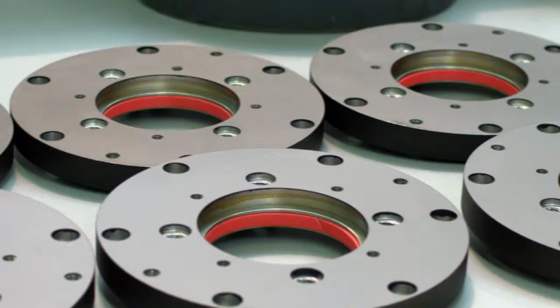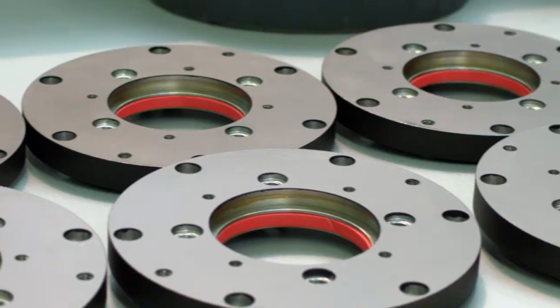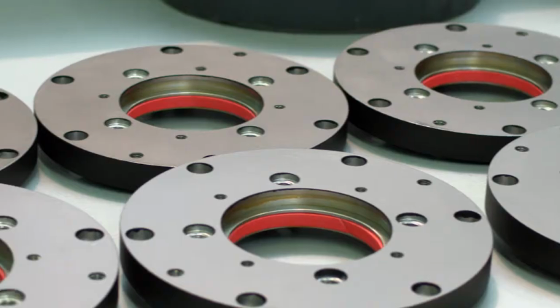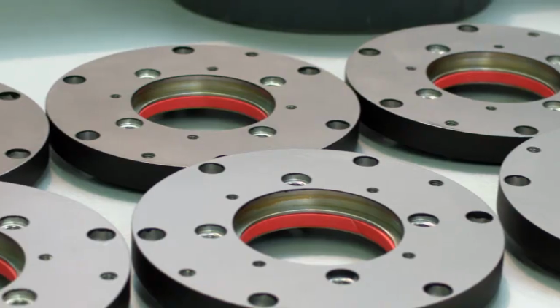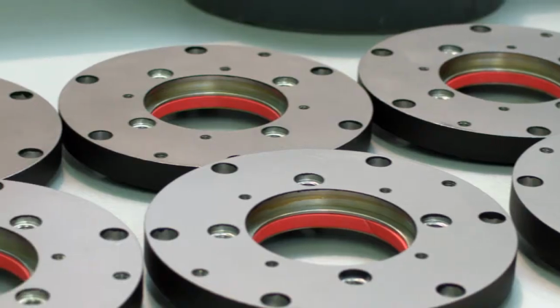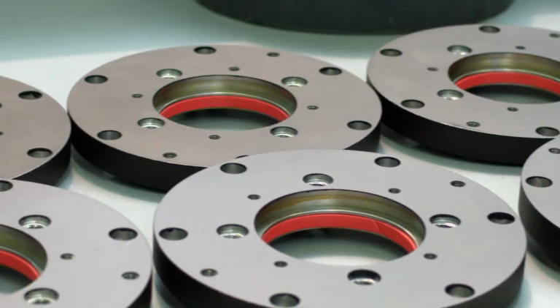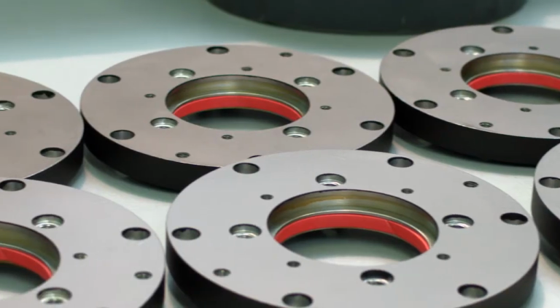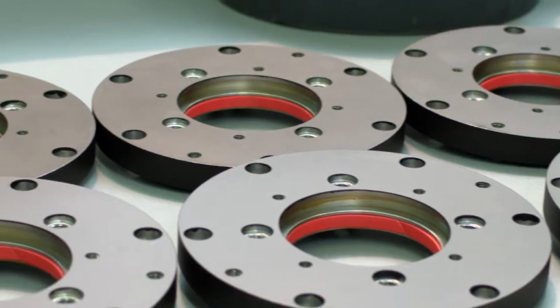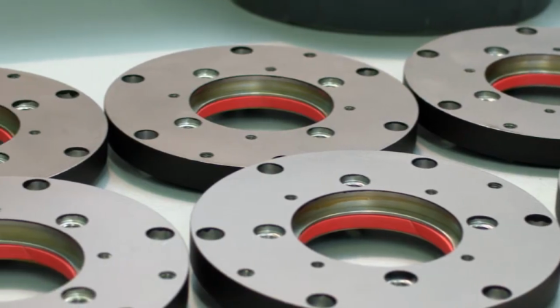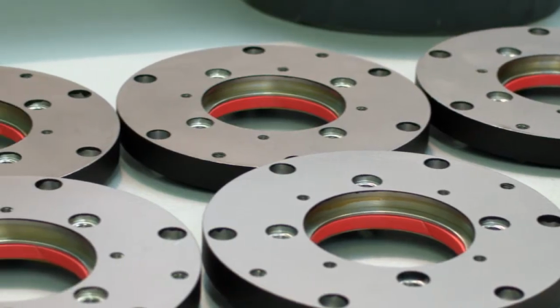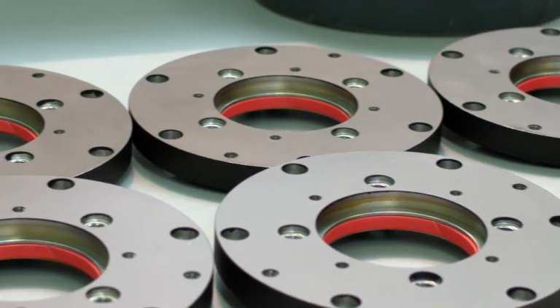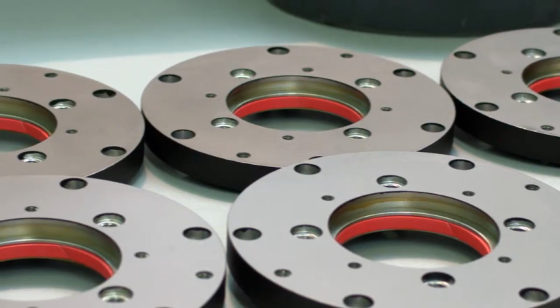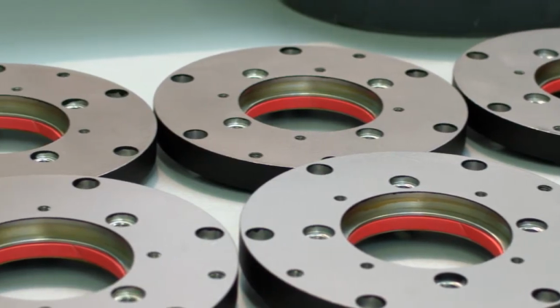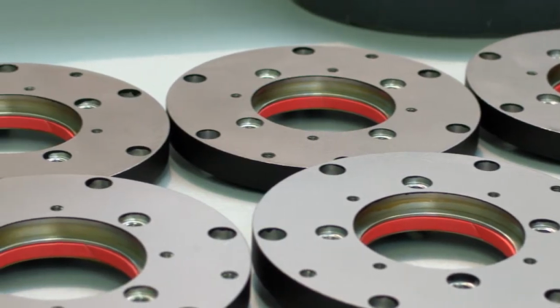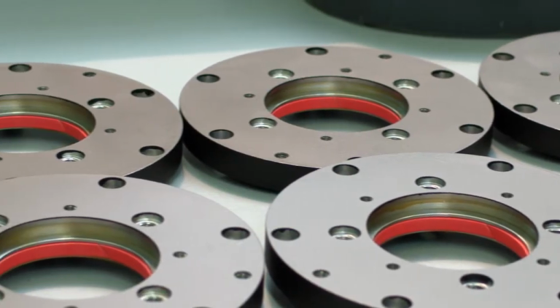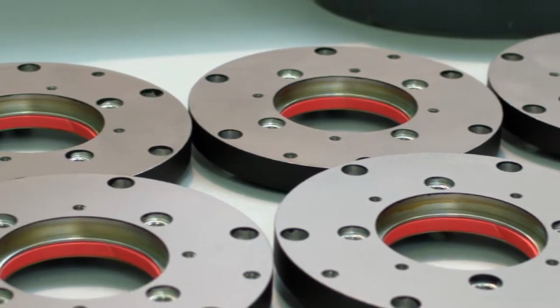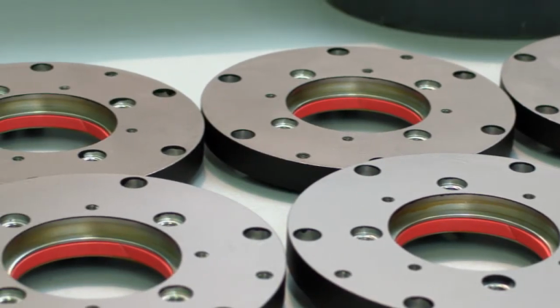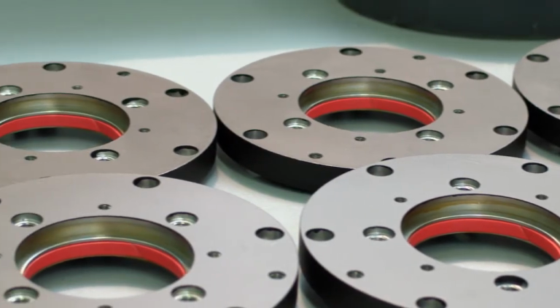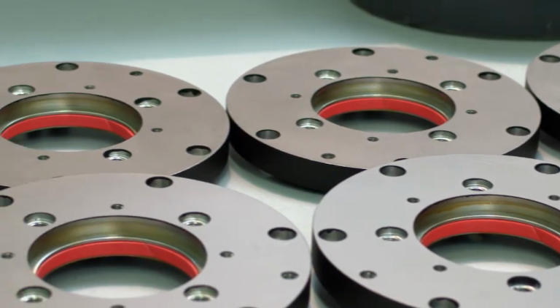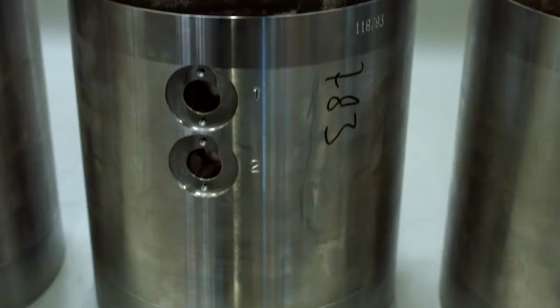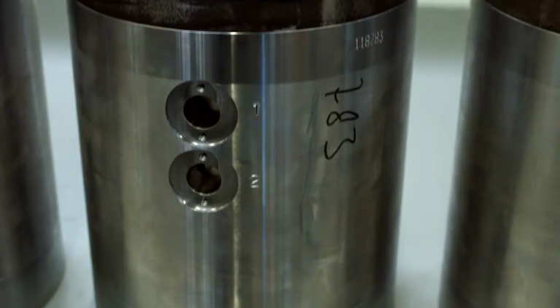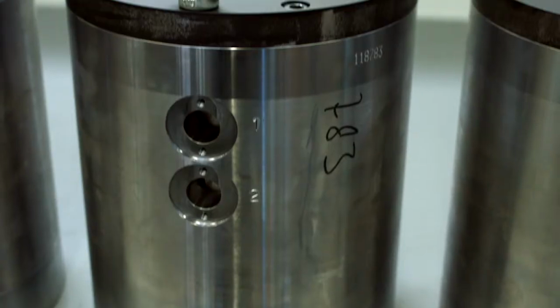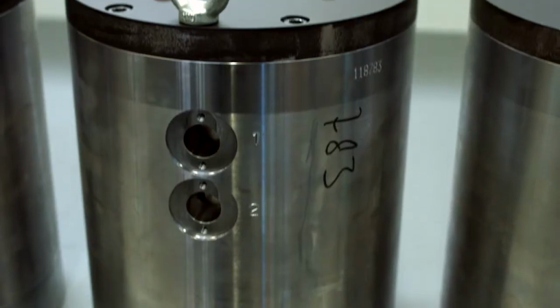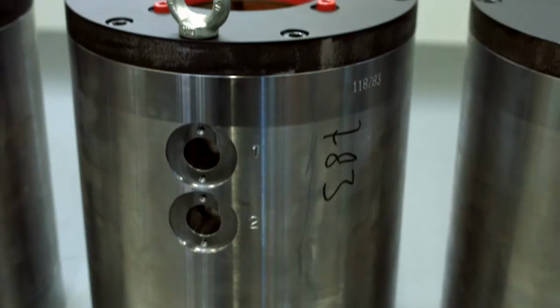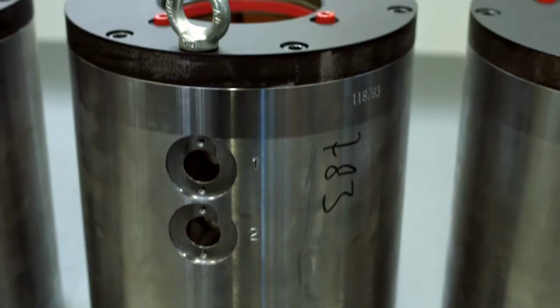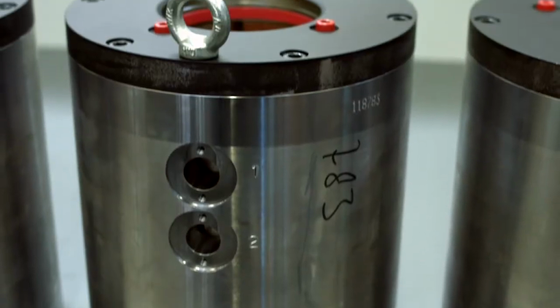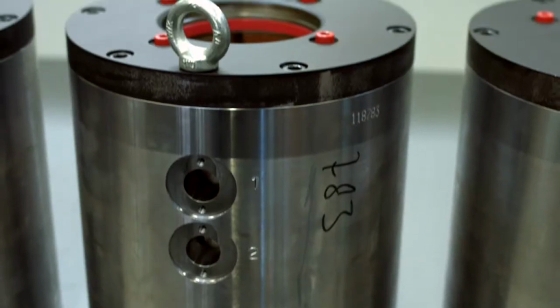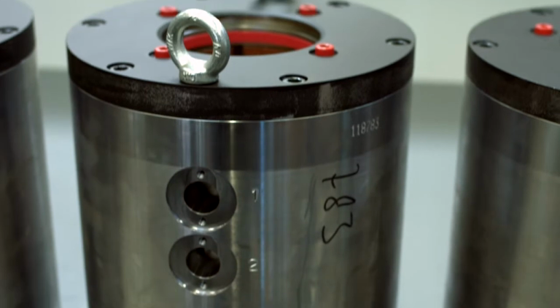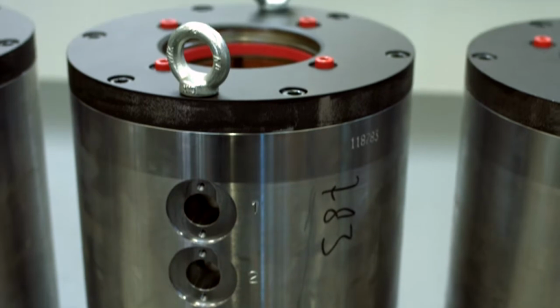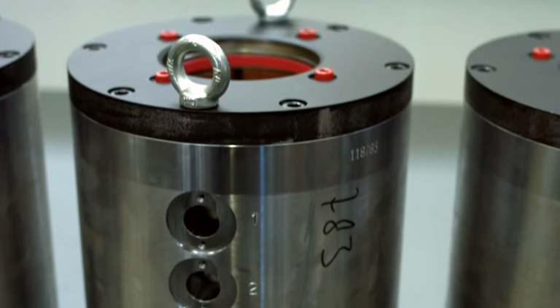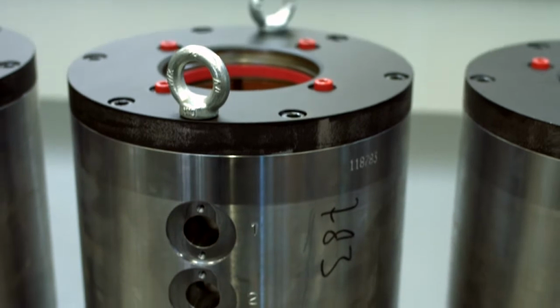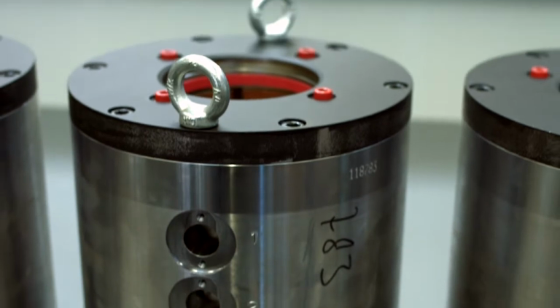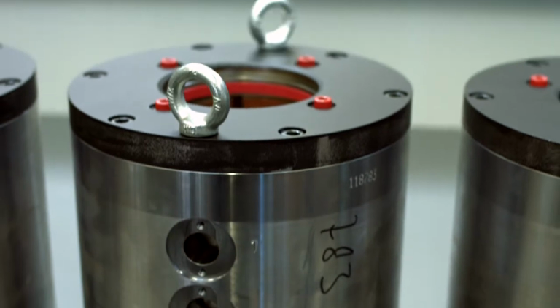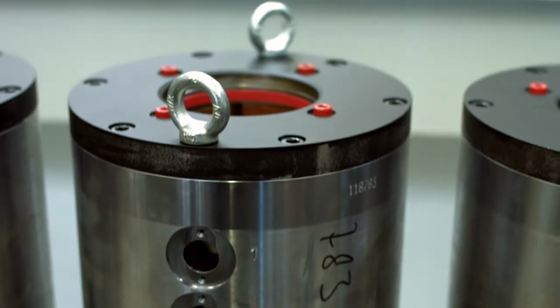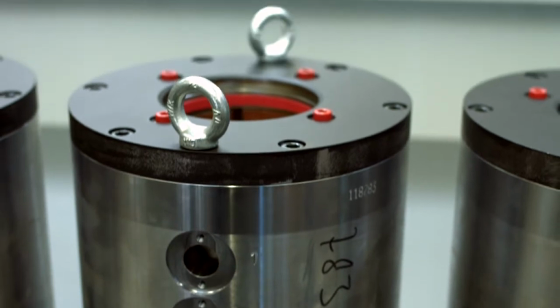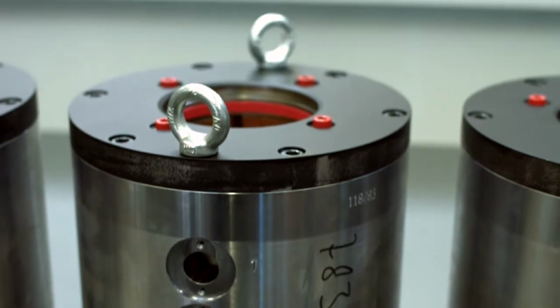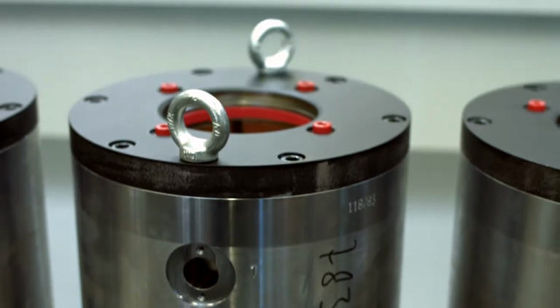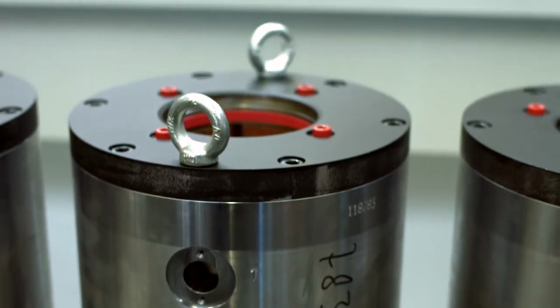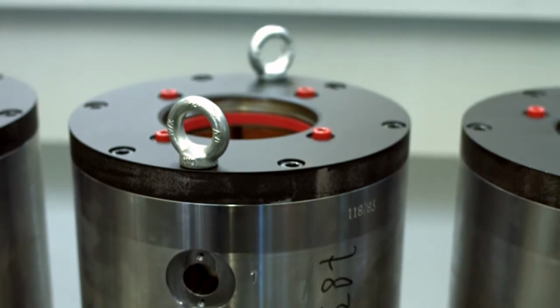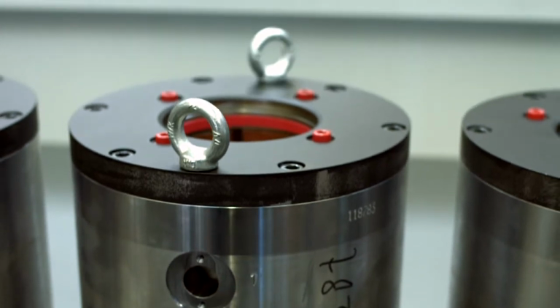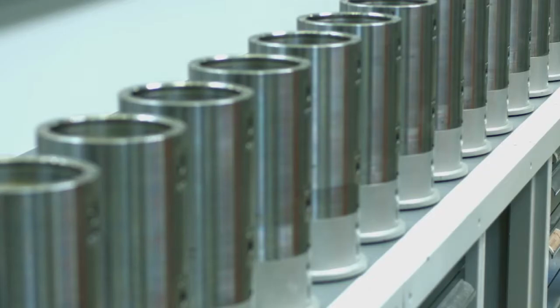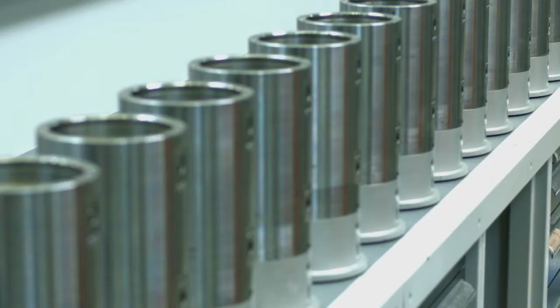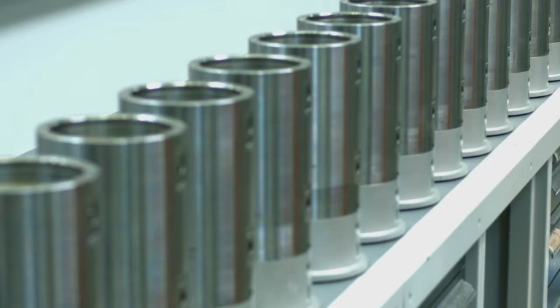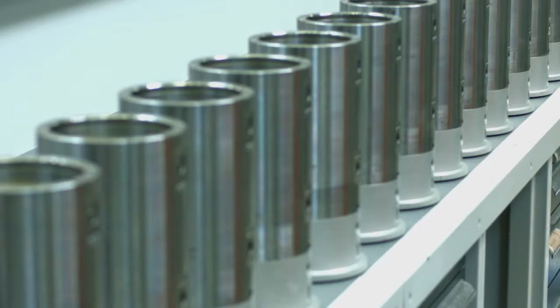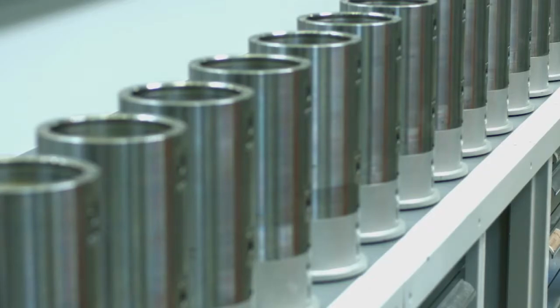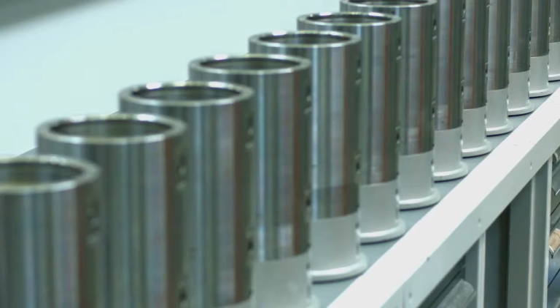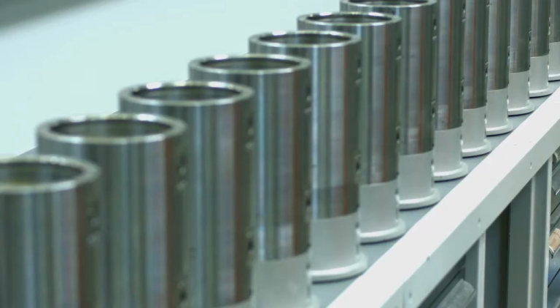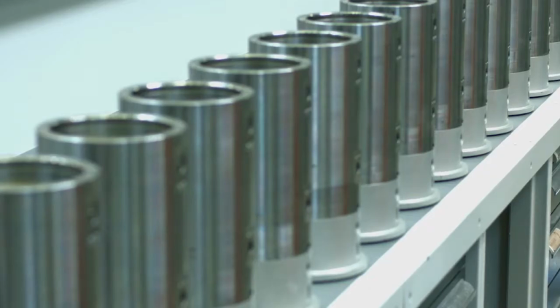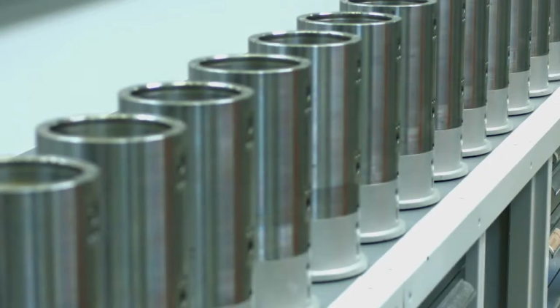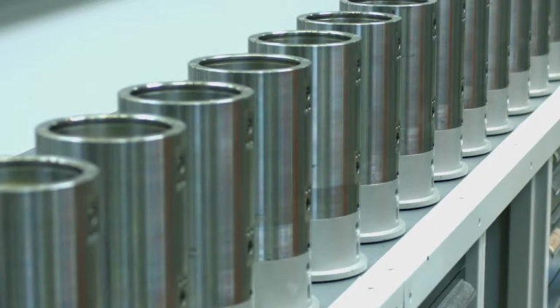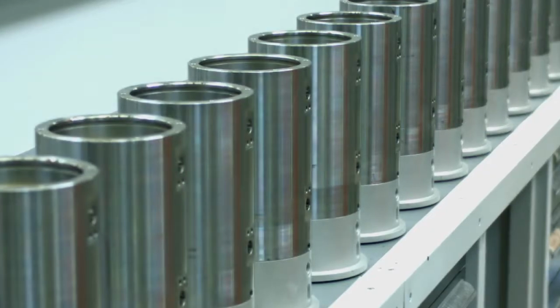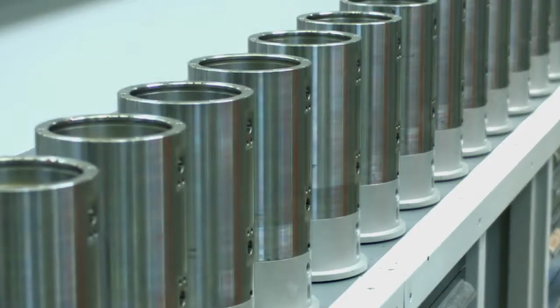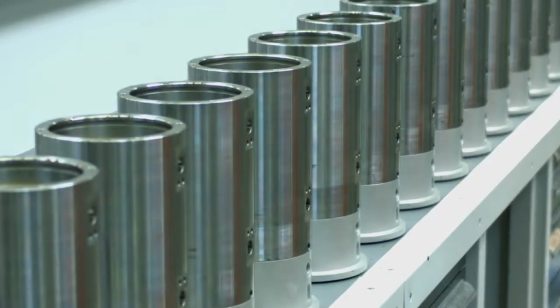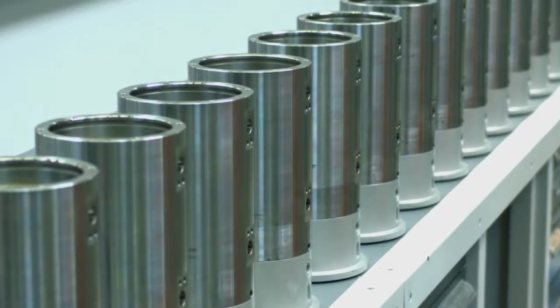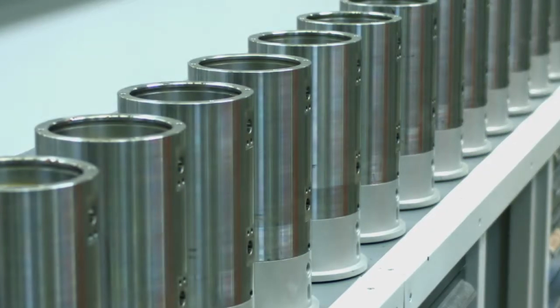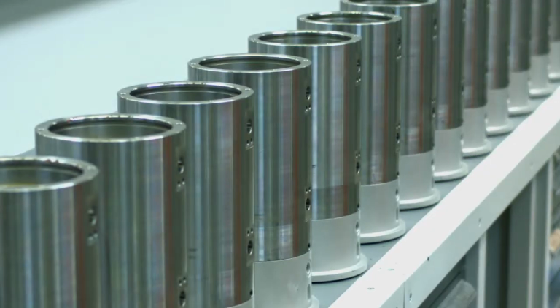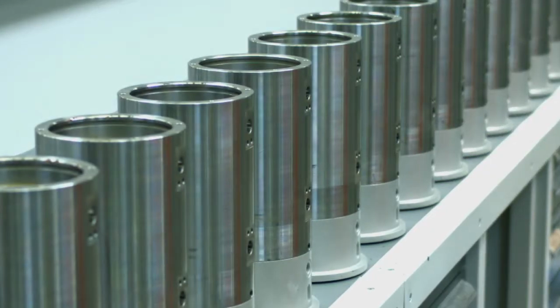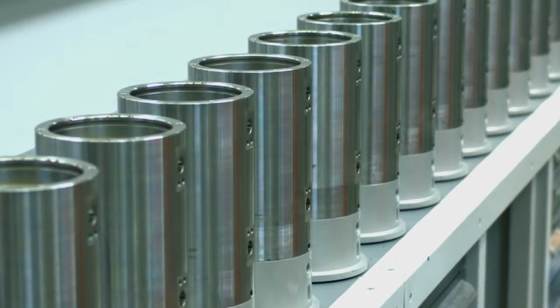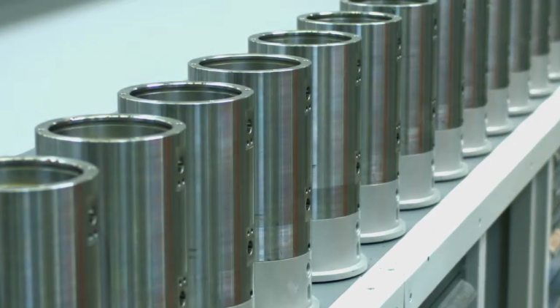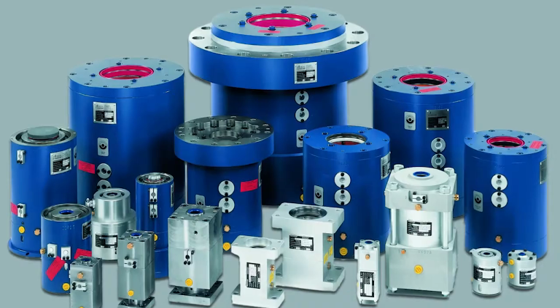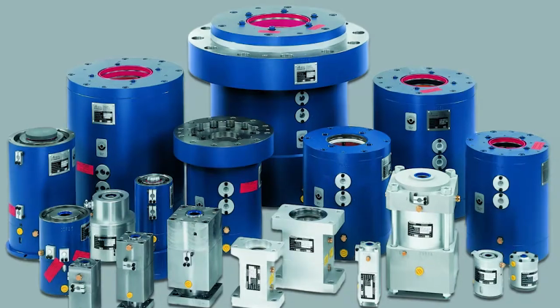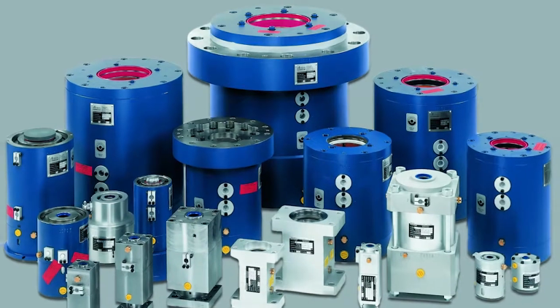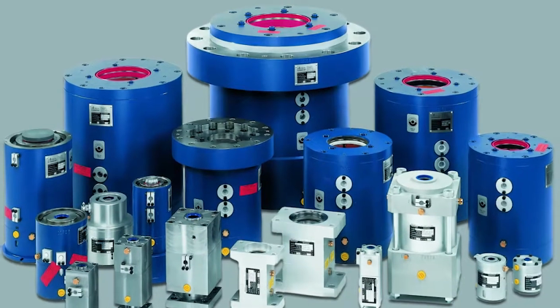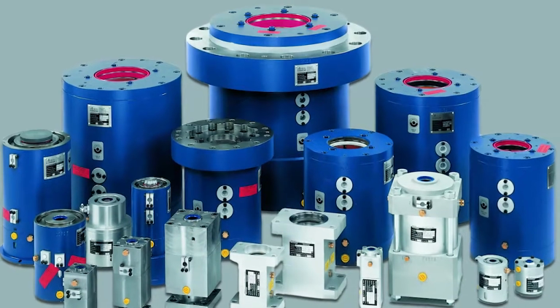Since 1979, SETIMA has been an internationally recognized partner in all sectors of machine and plant engineering.